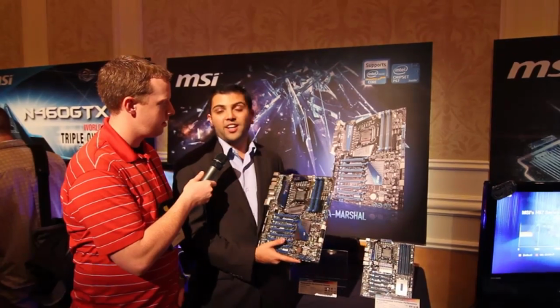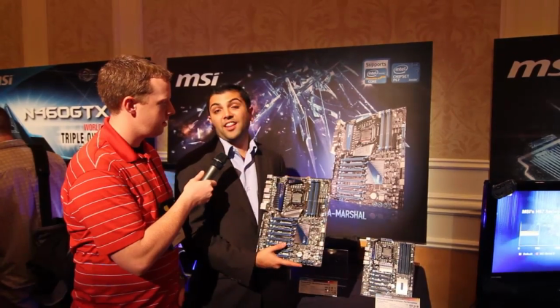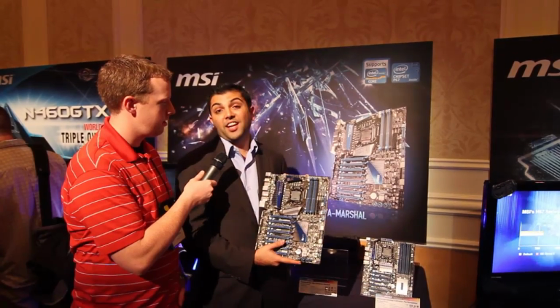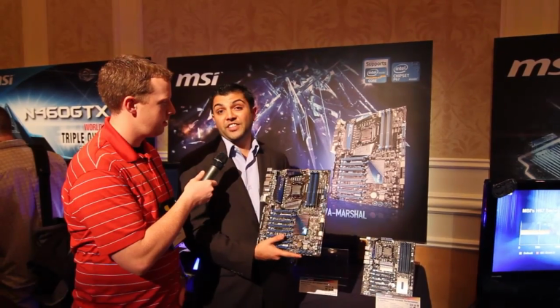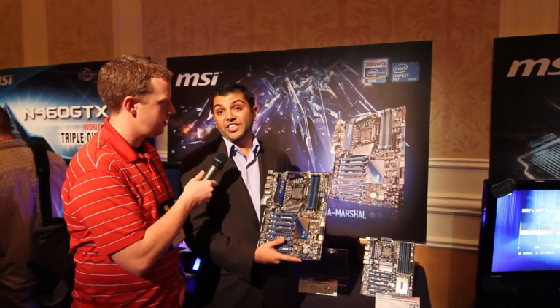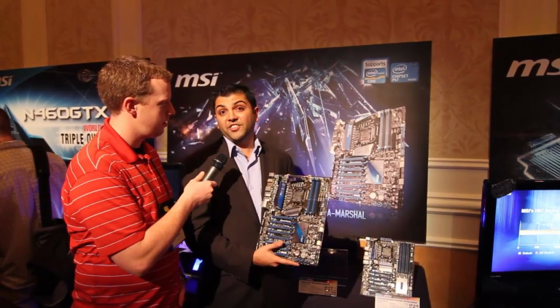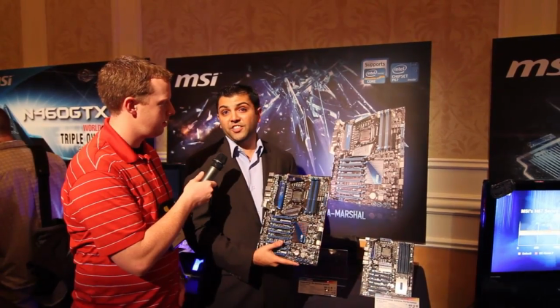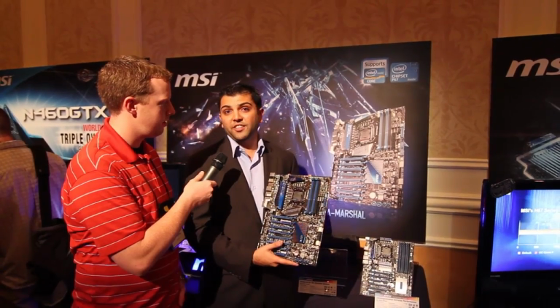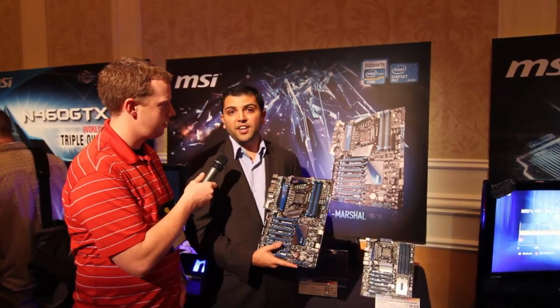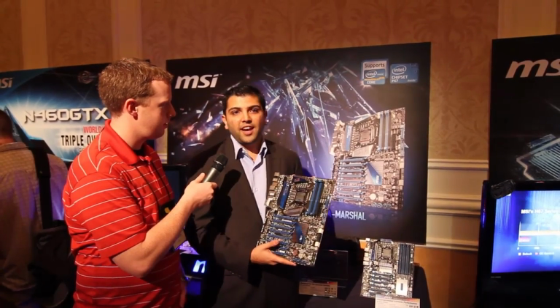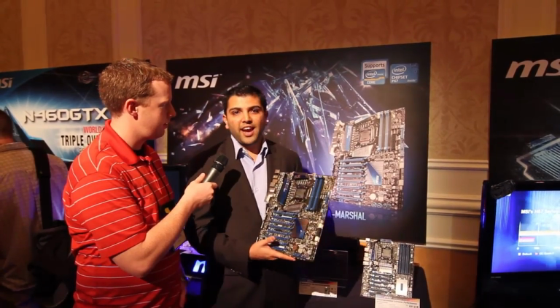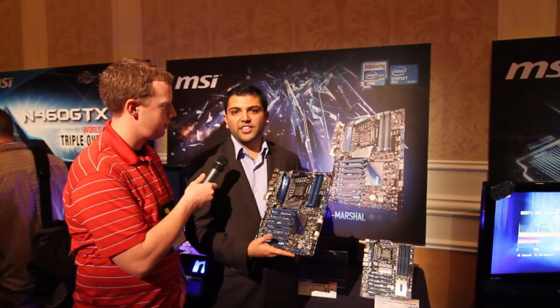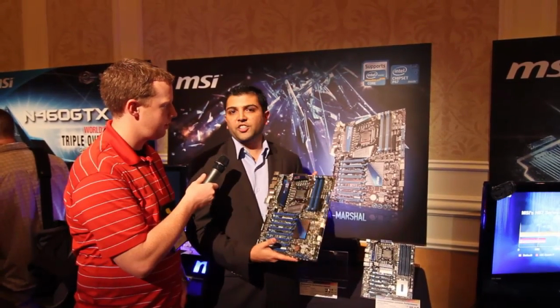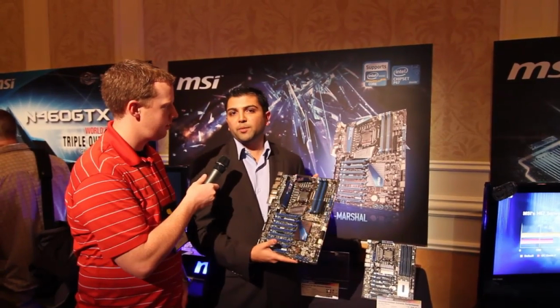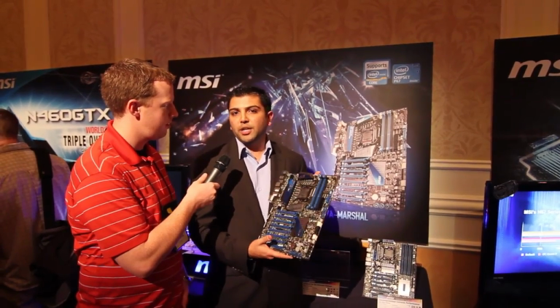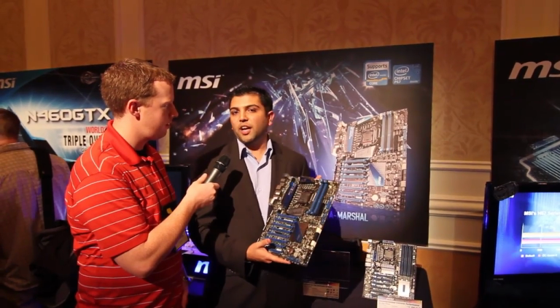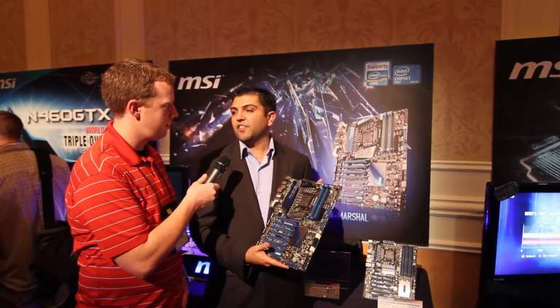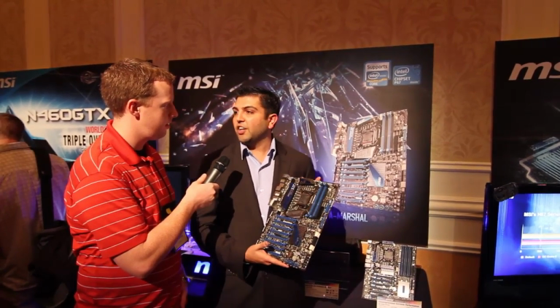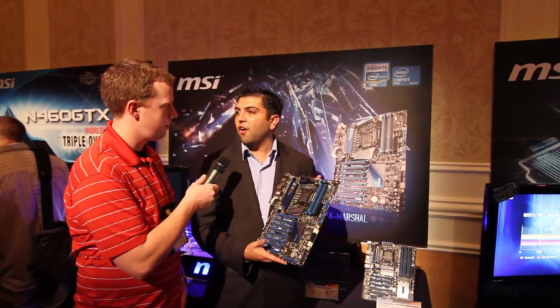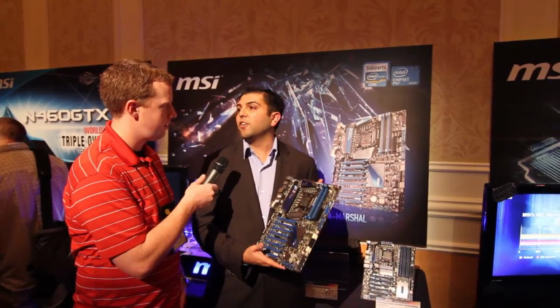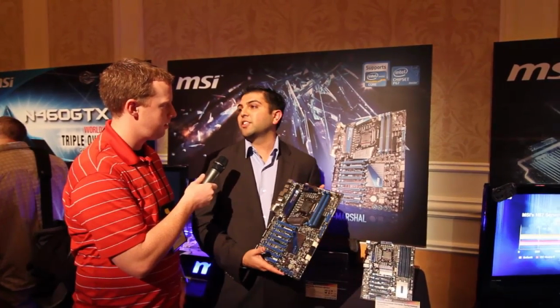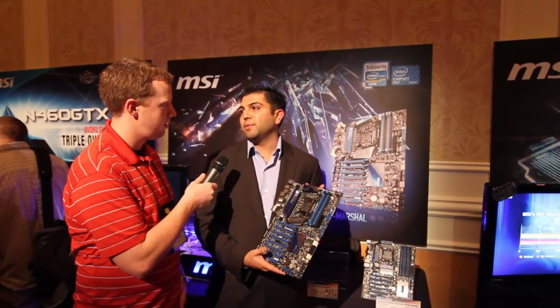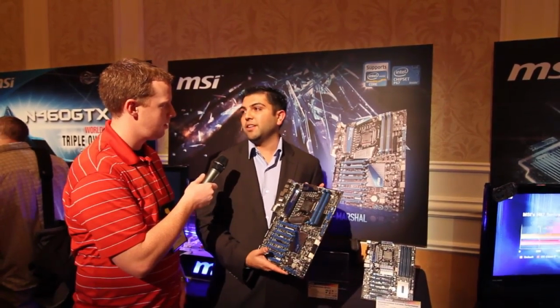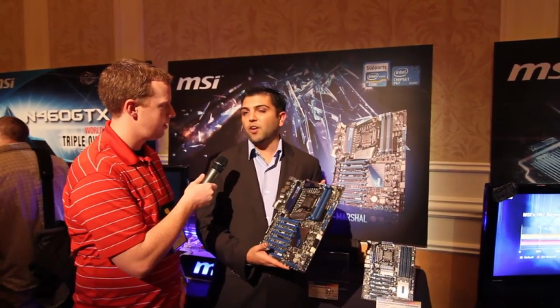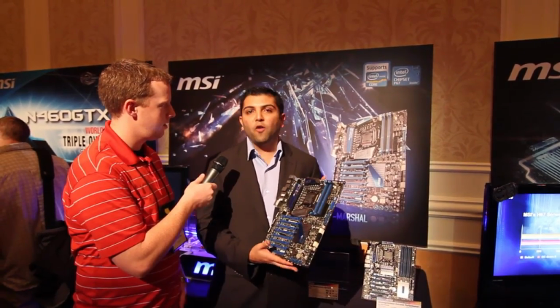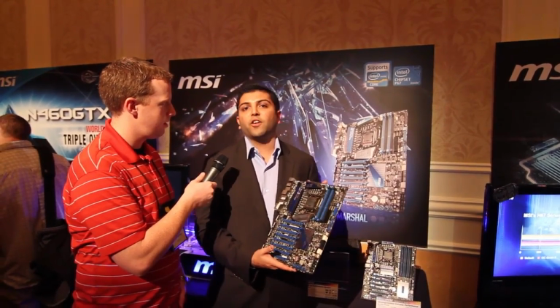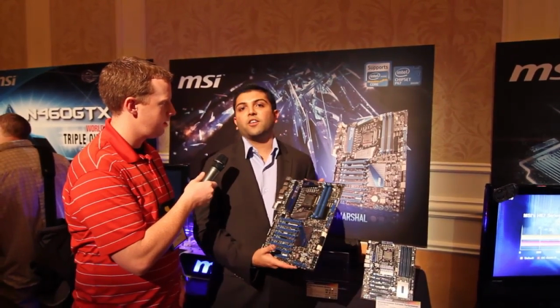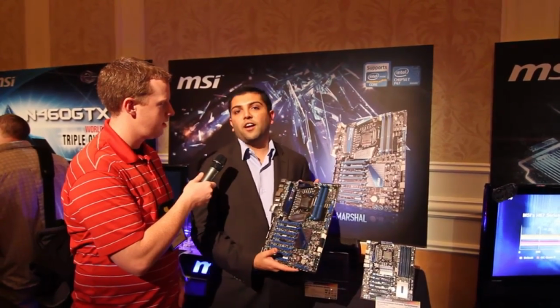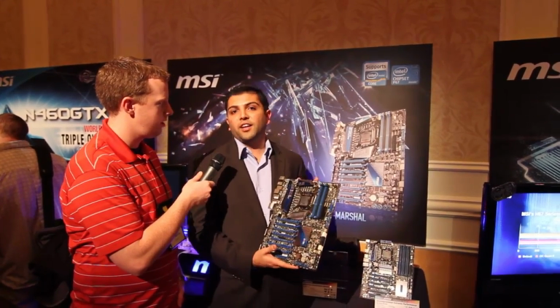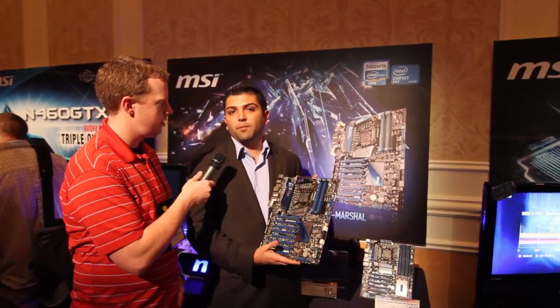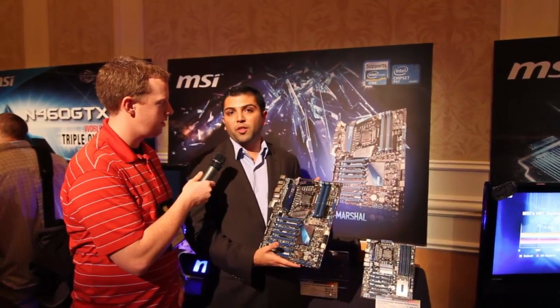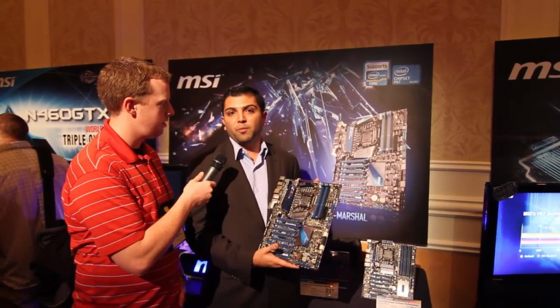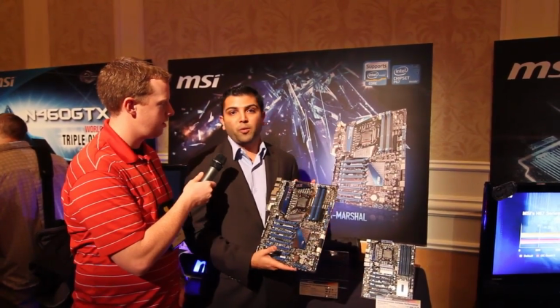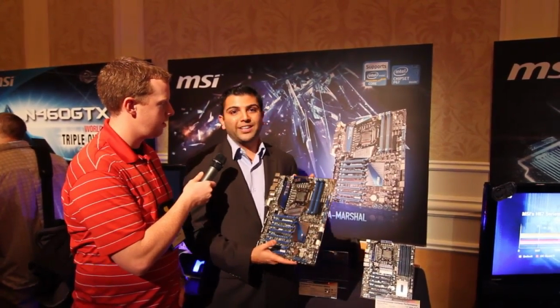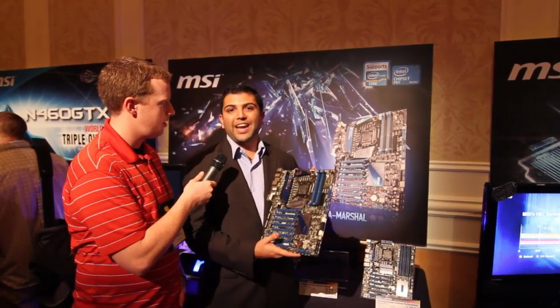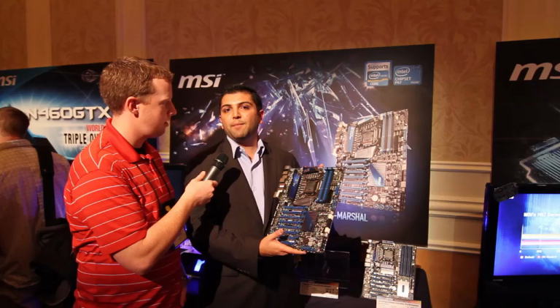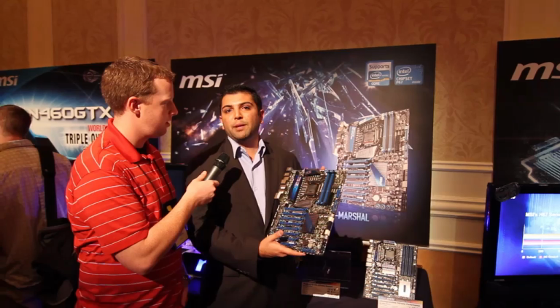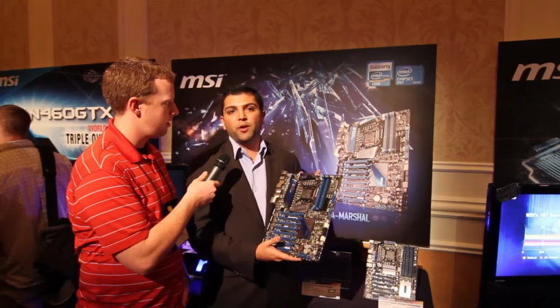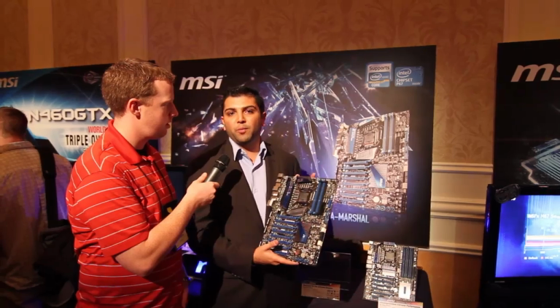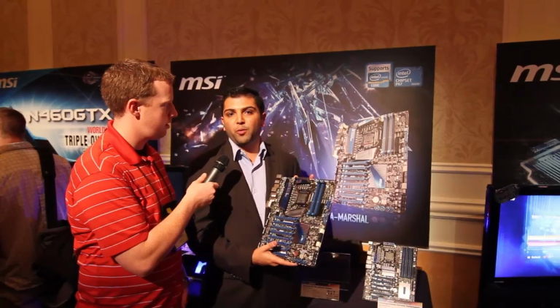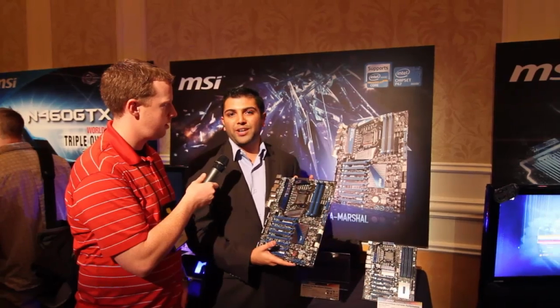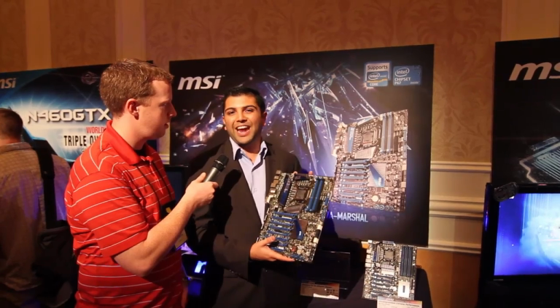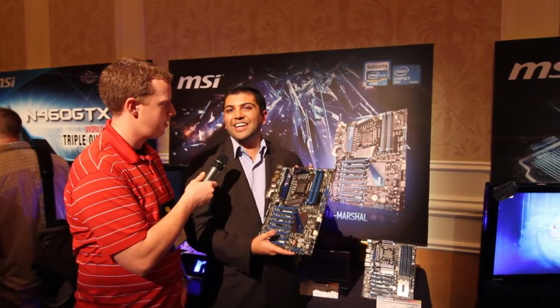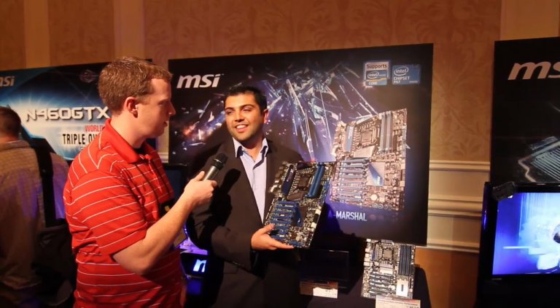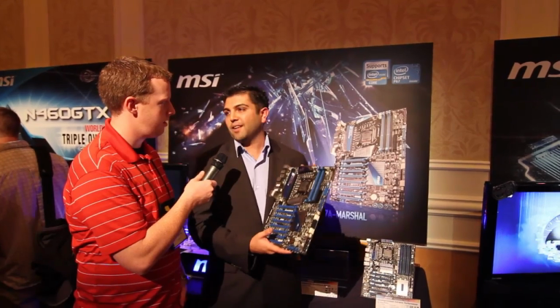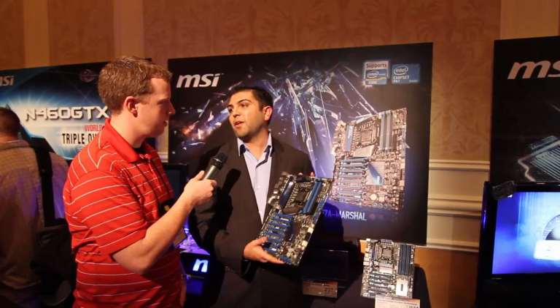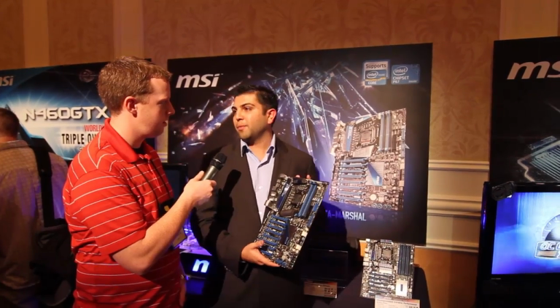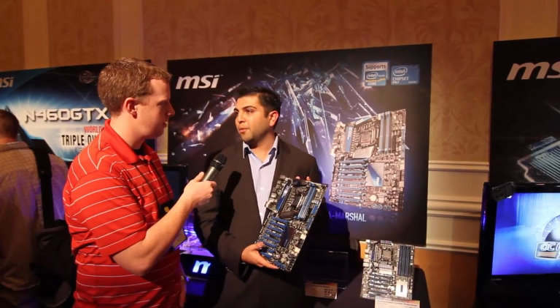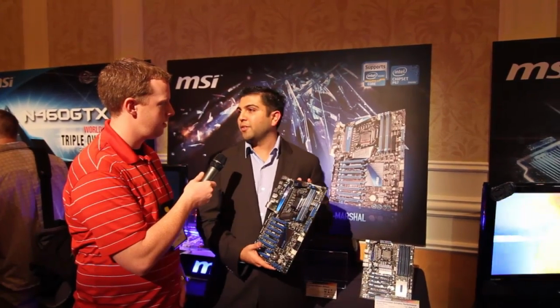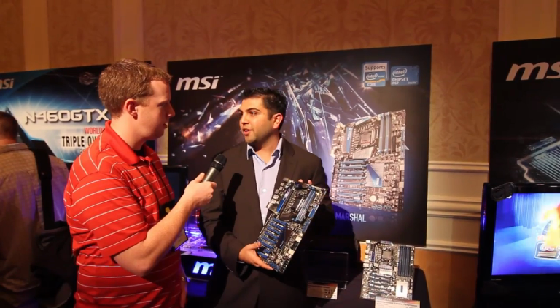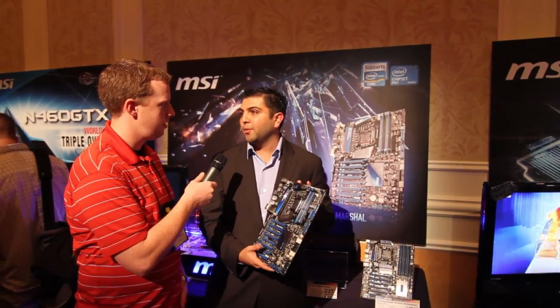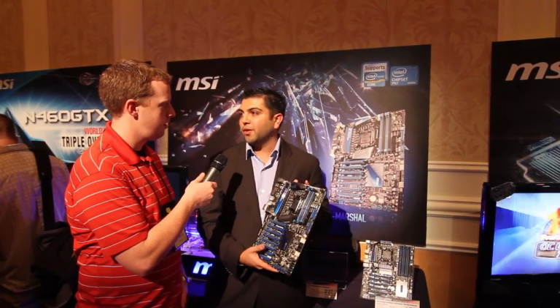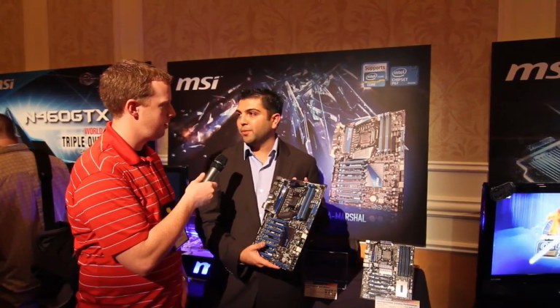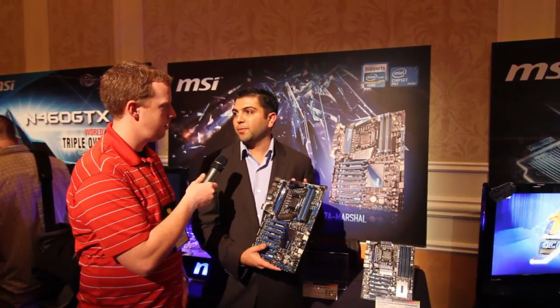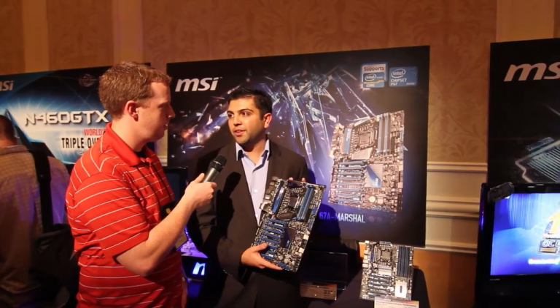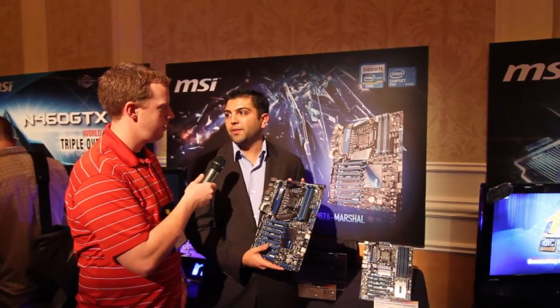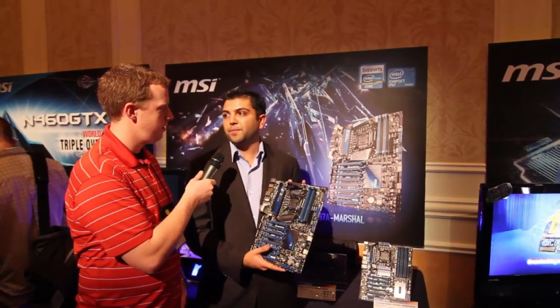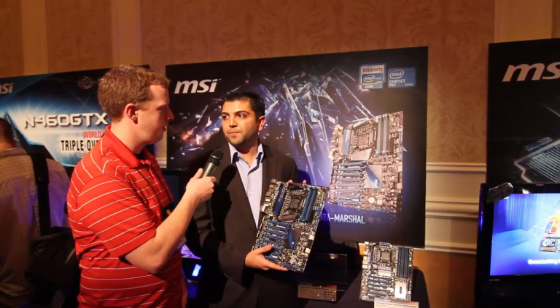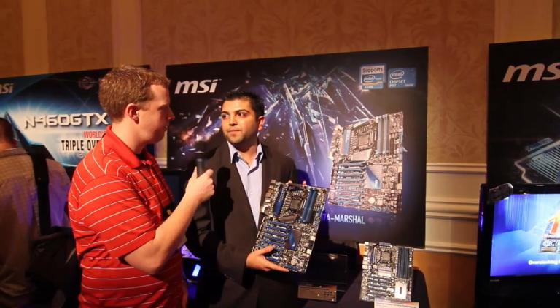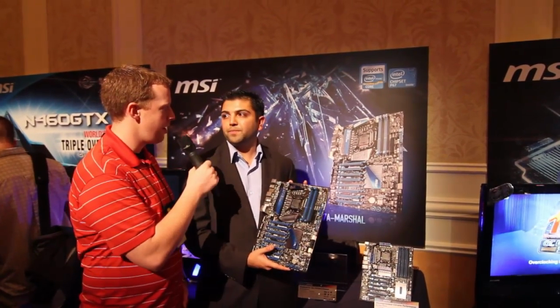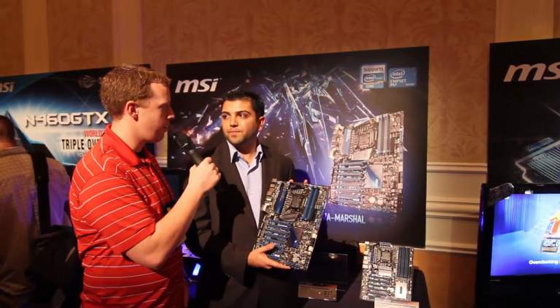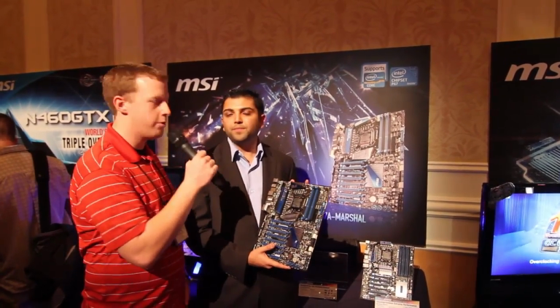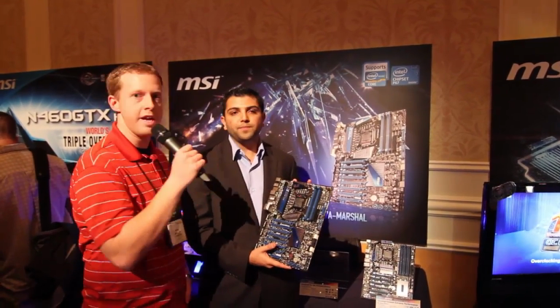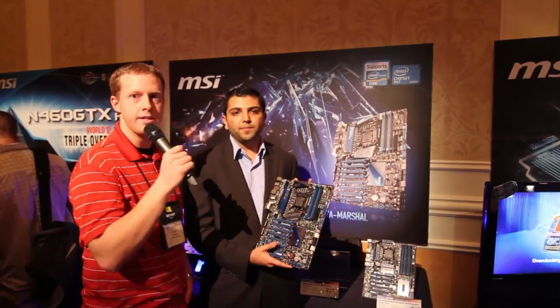It's gotten a lot of attention and it's going to be kind of the ultimate overclocking motherboard, gaming motherboard — anything motherboard that you want. Very cool, thanks.